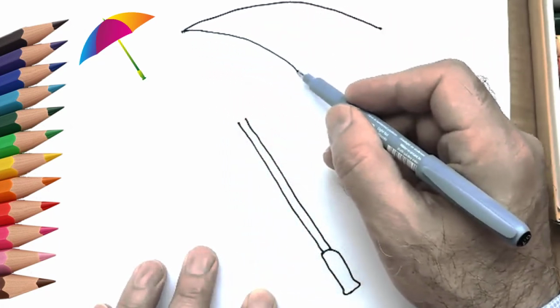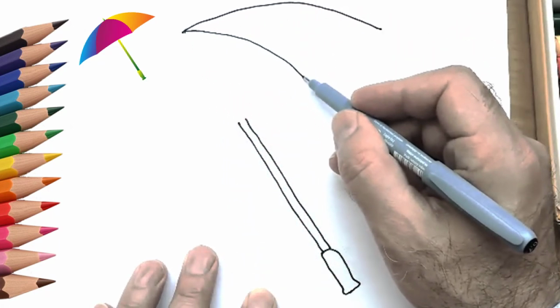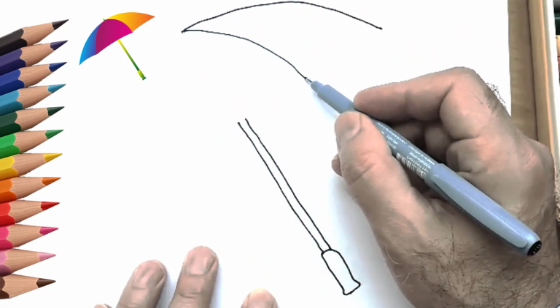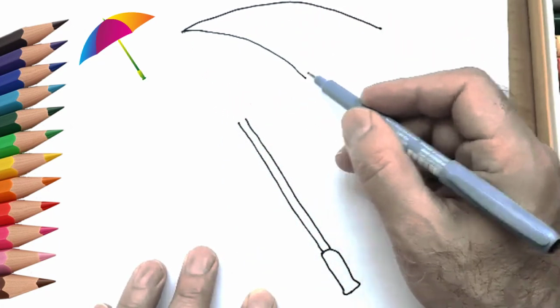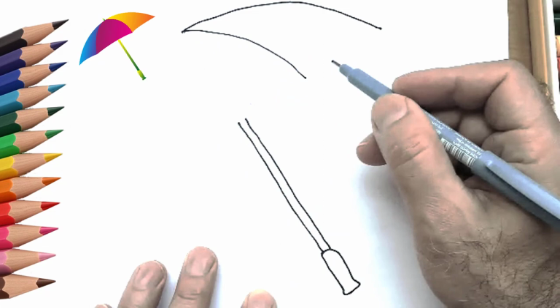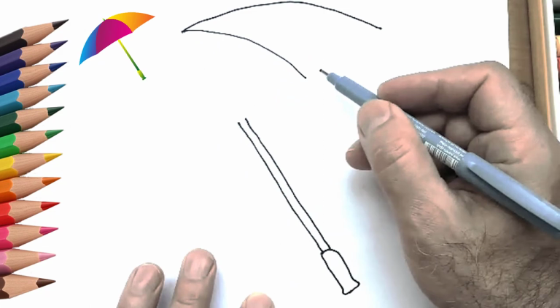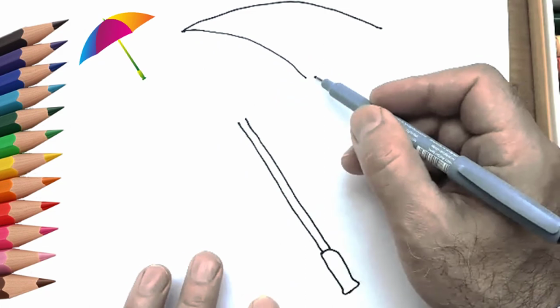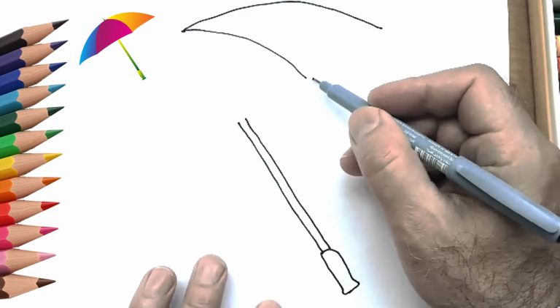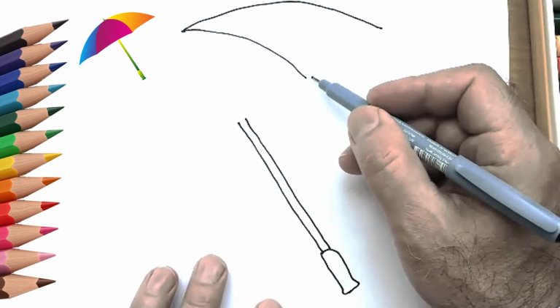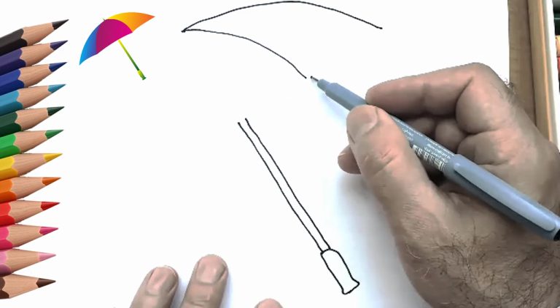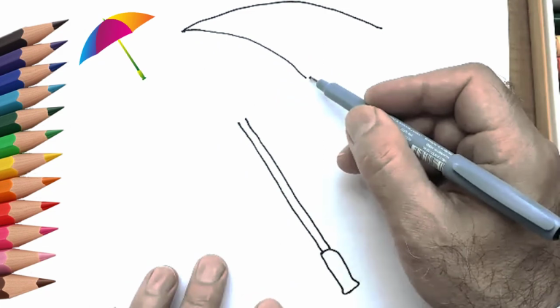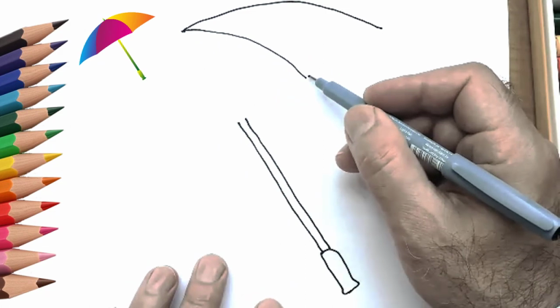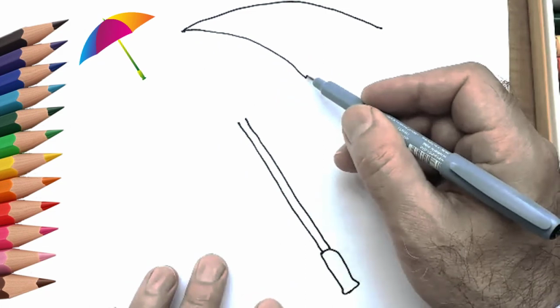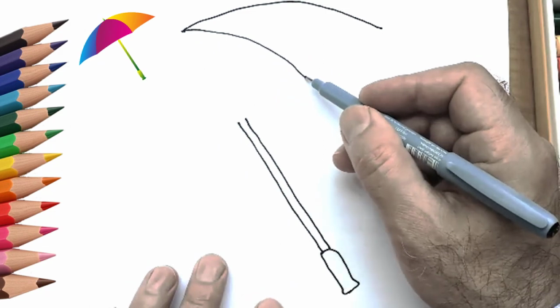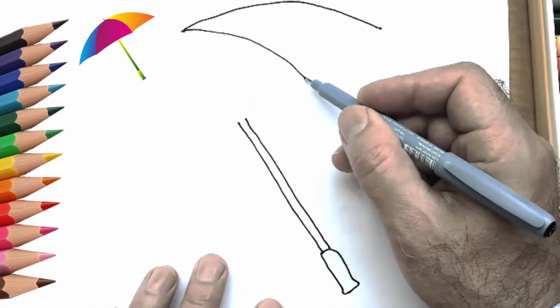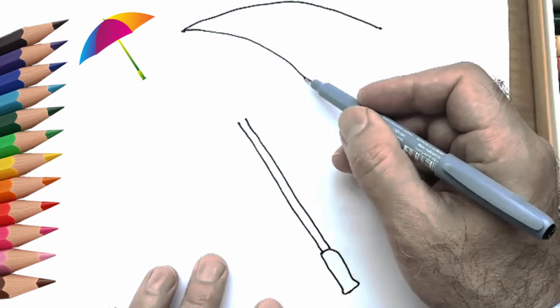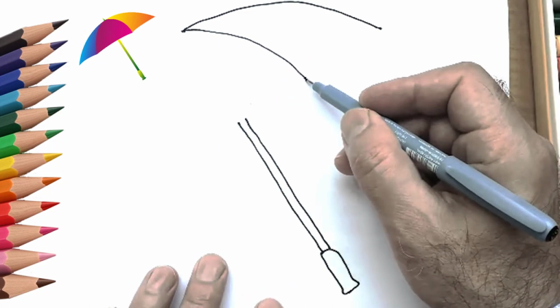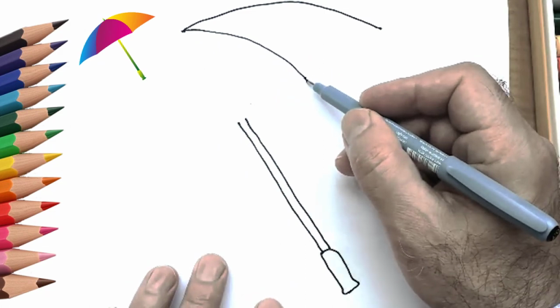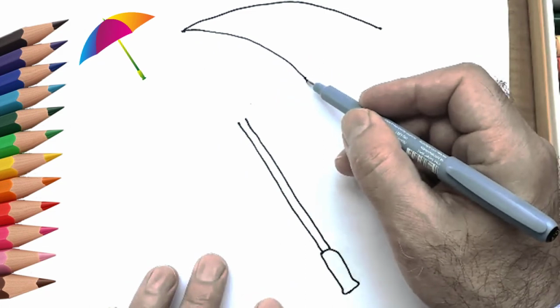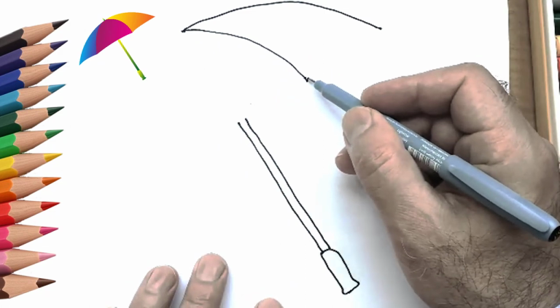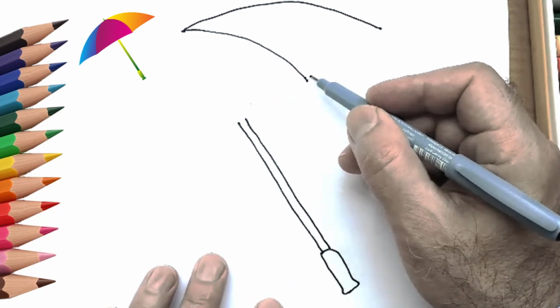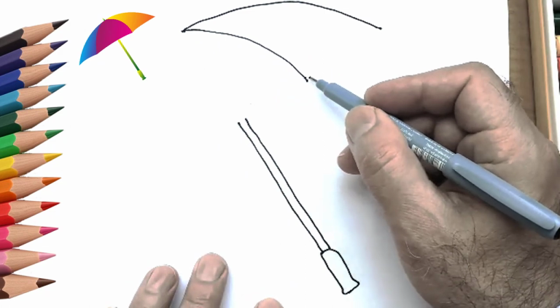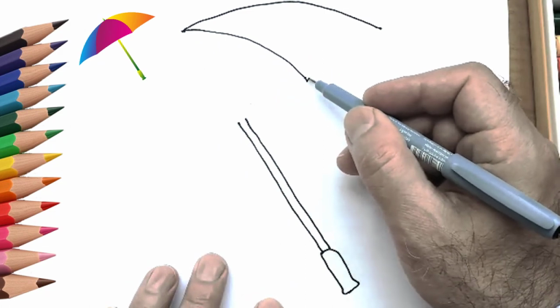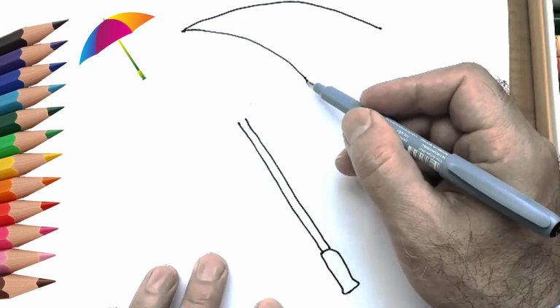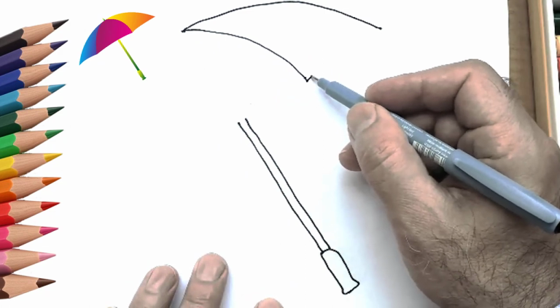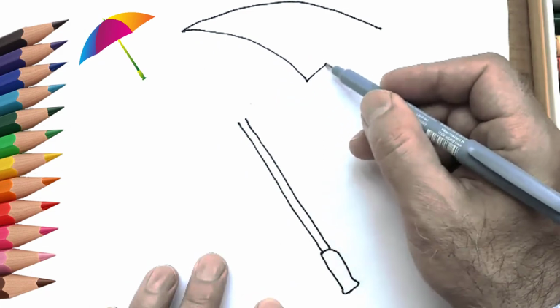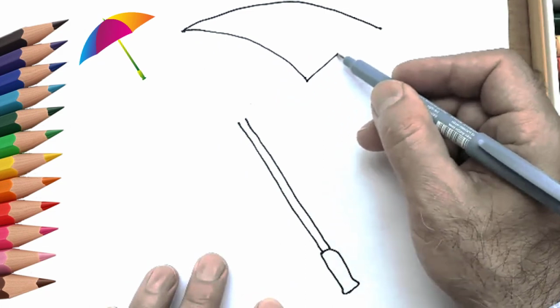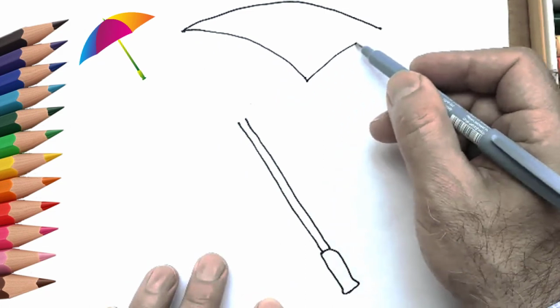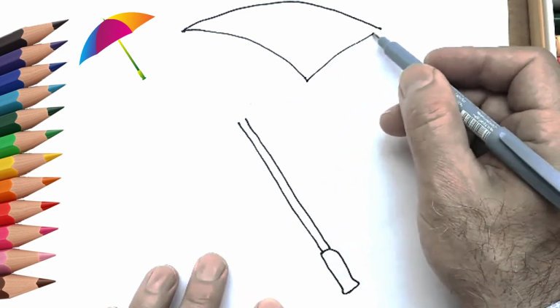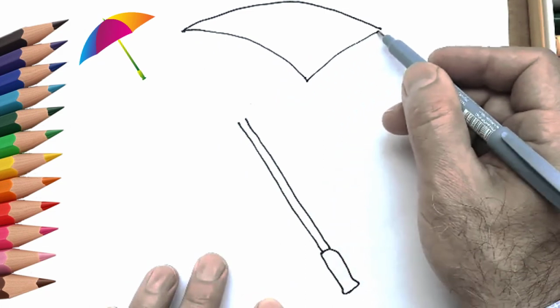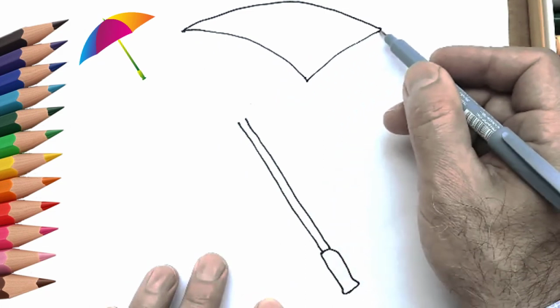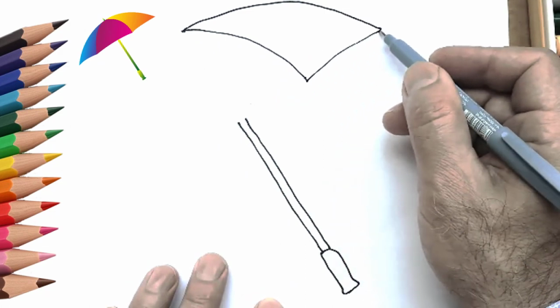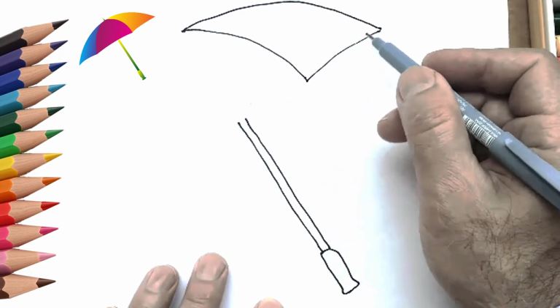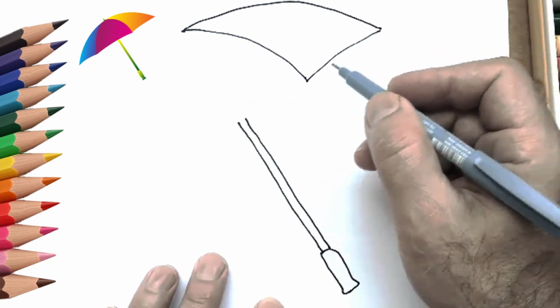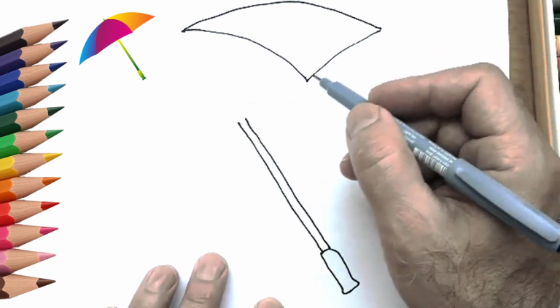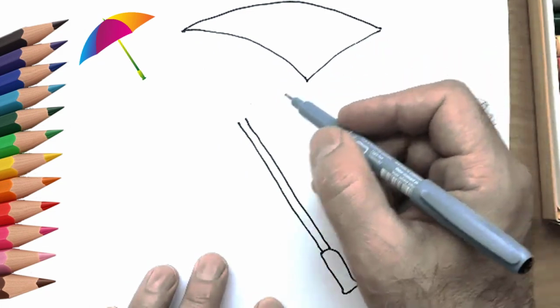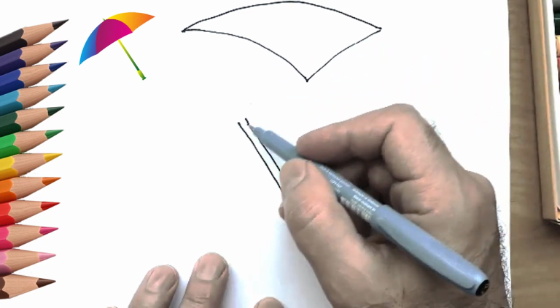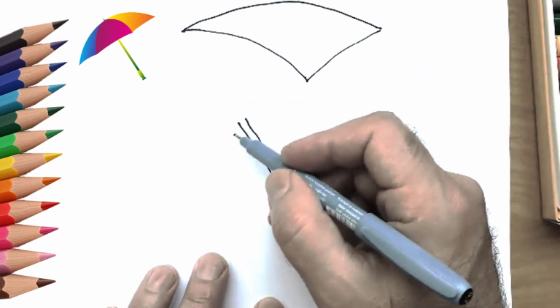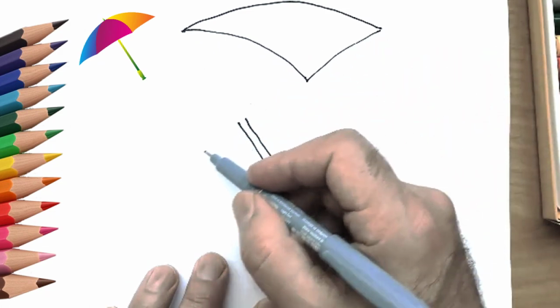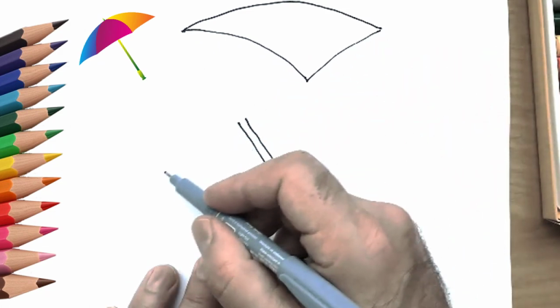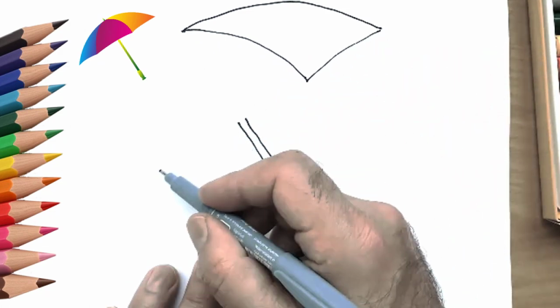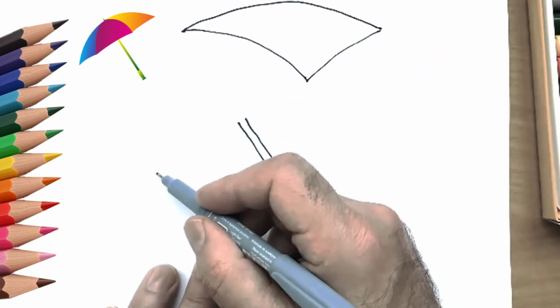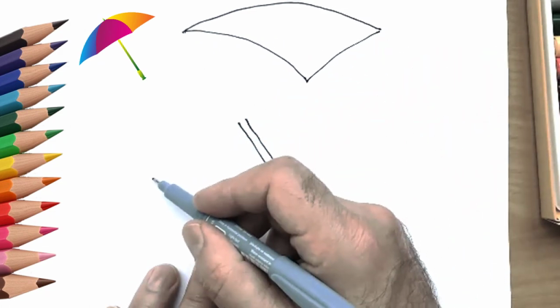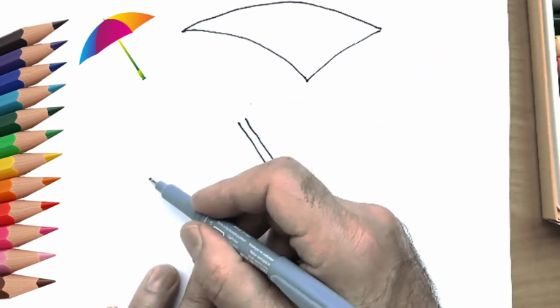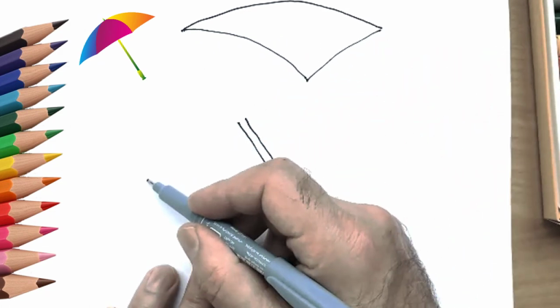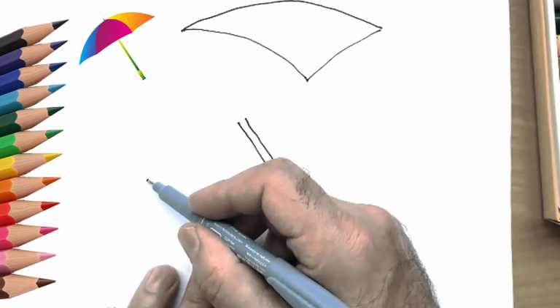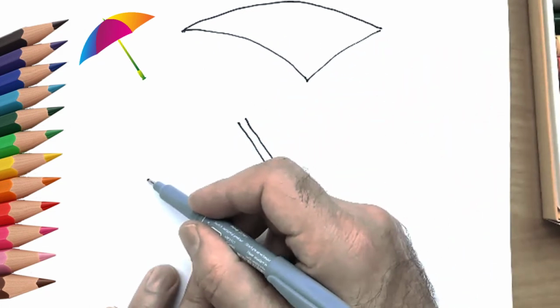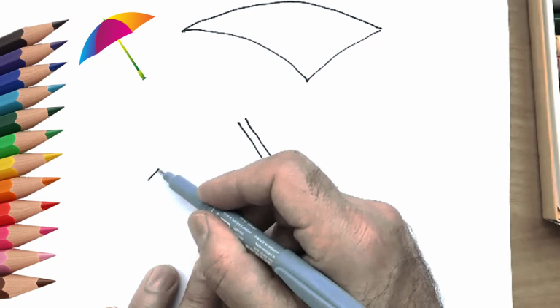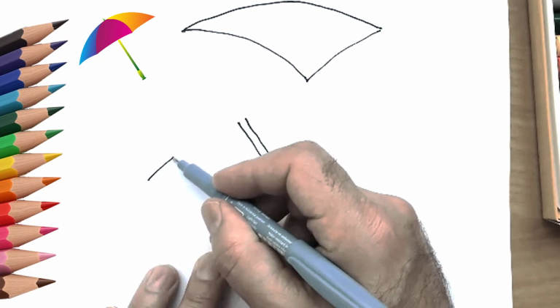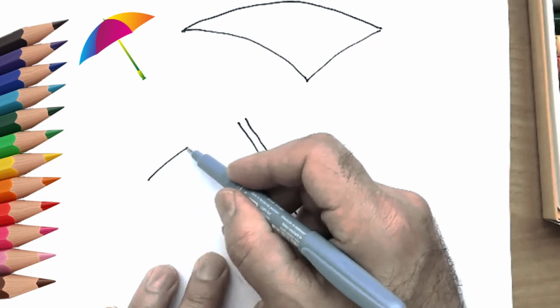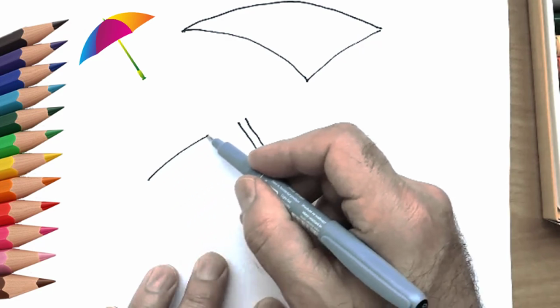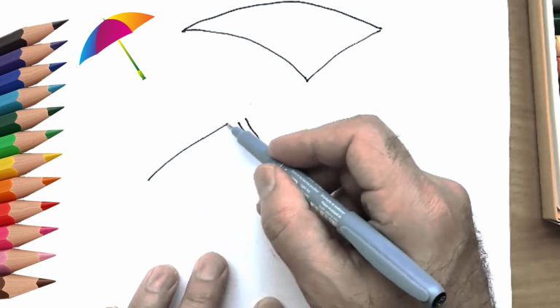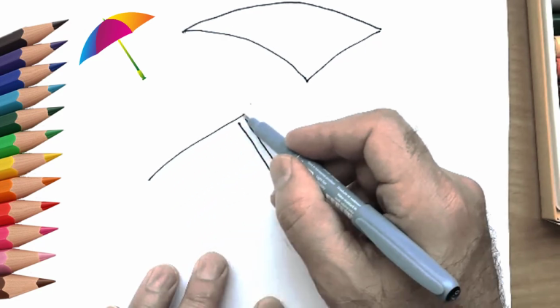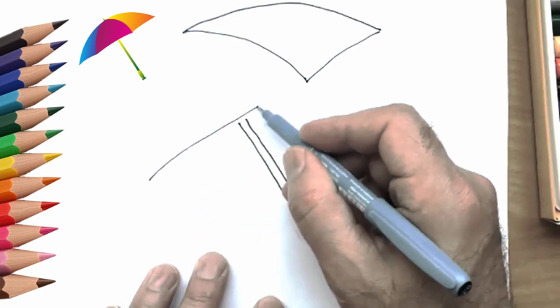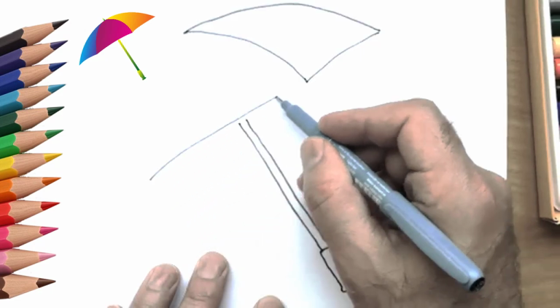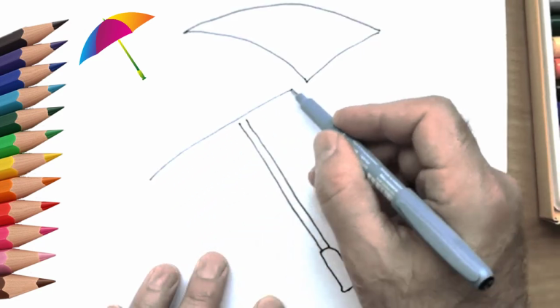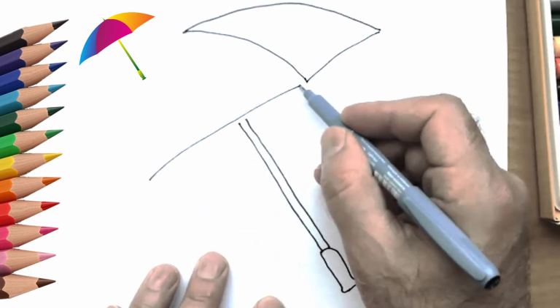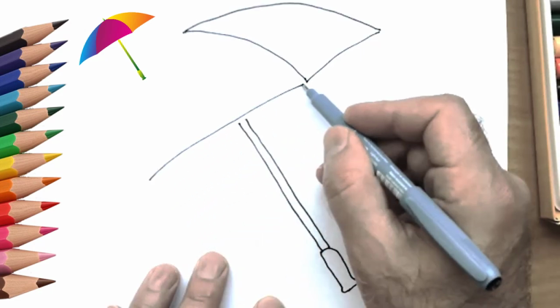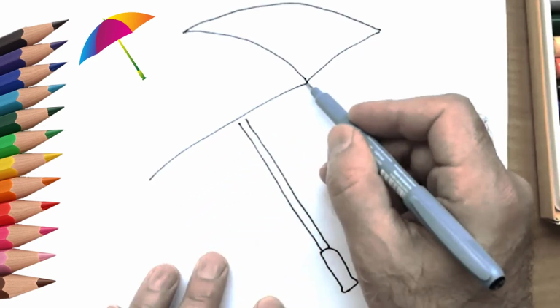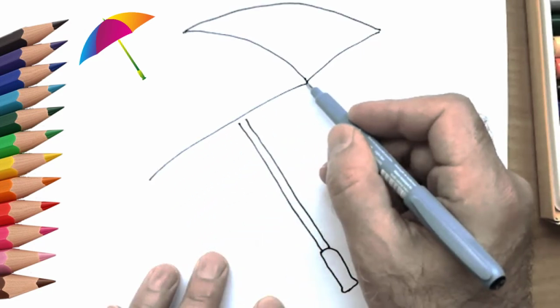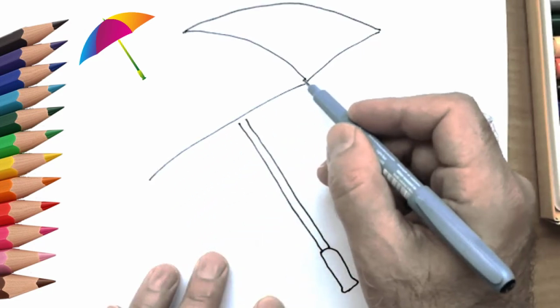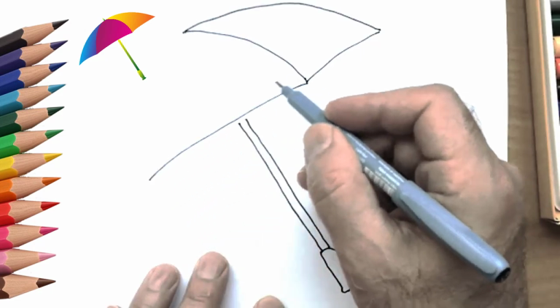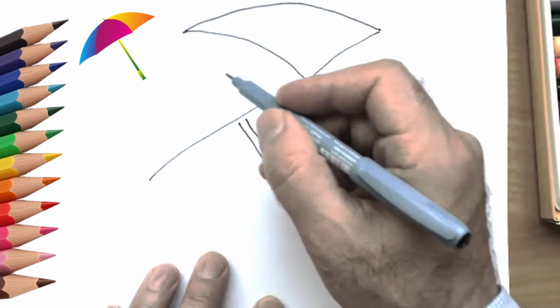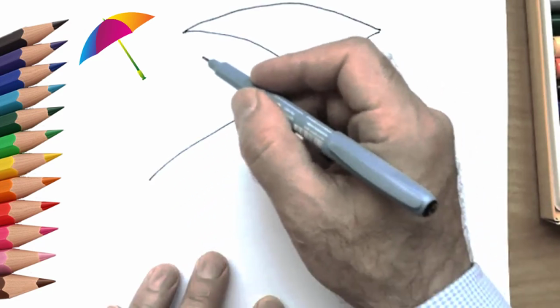See what a fun and beautiful umbrella we drew! Draw an umbrella that is in your home, or draw the umbrella you want to have.